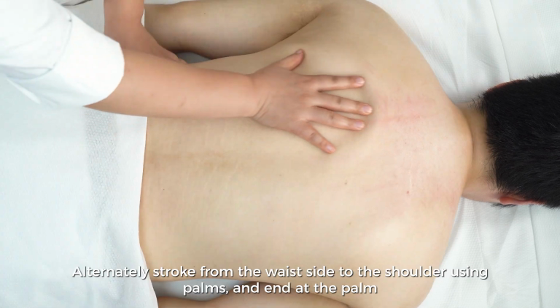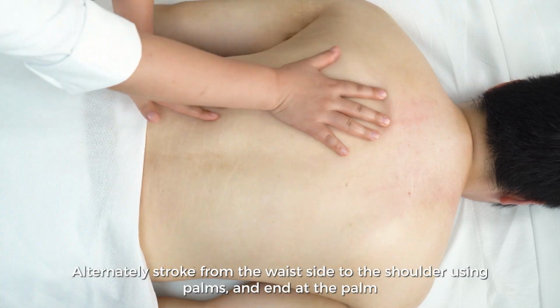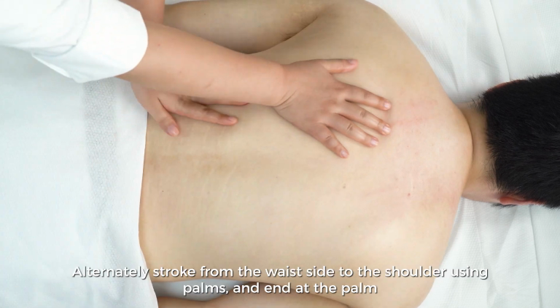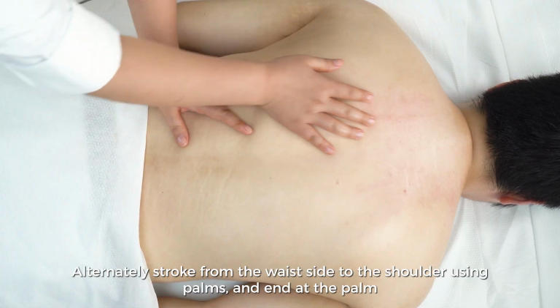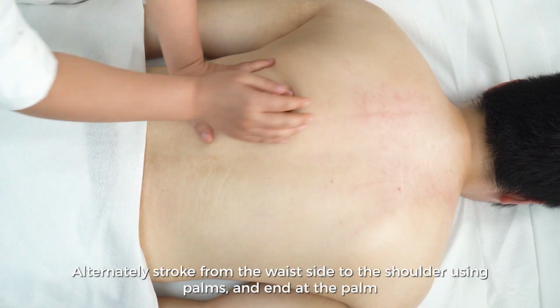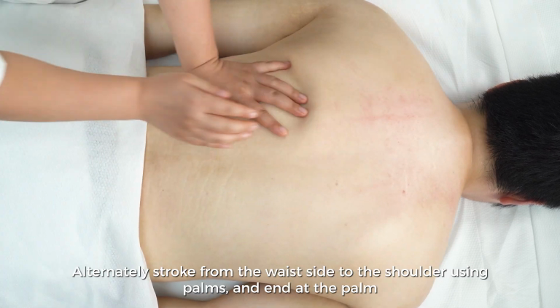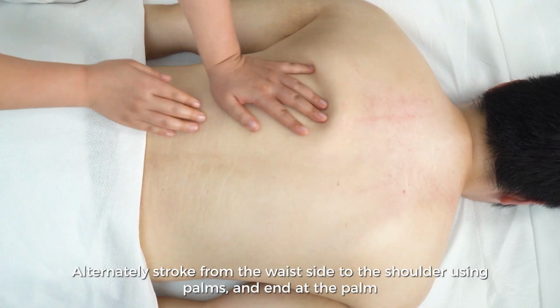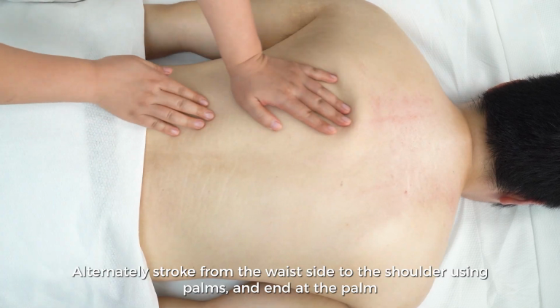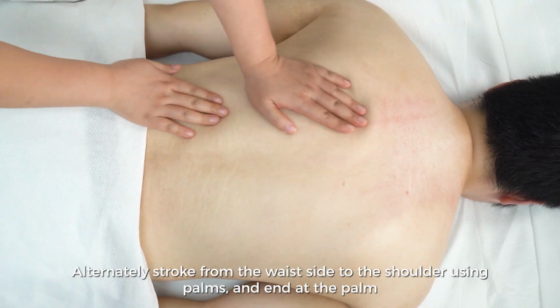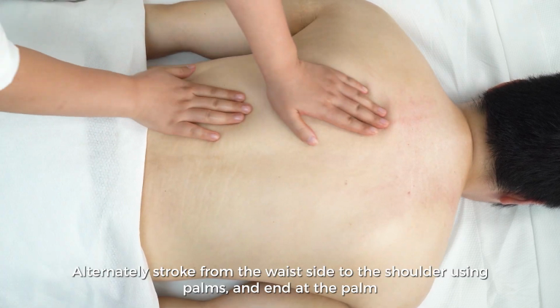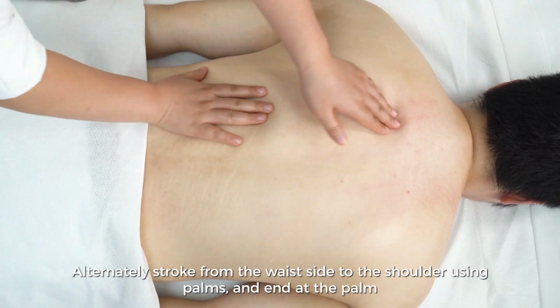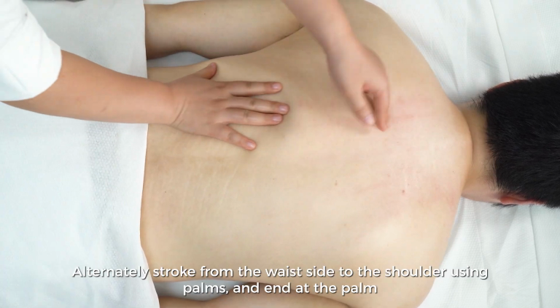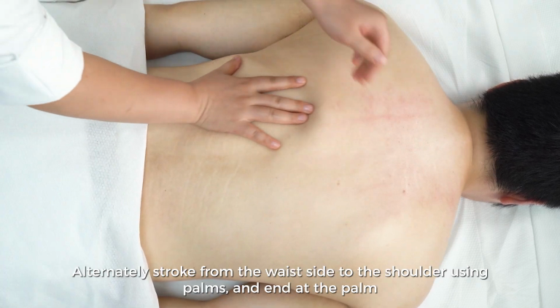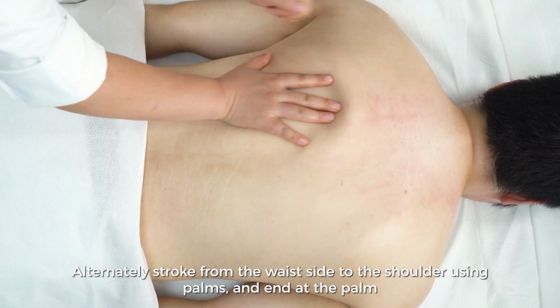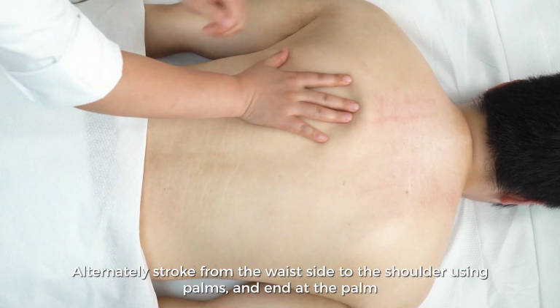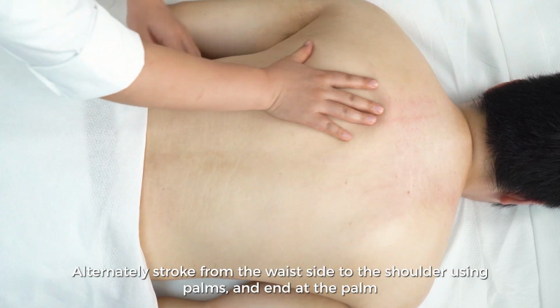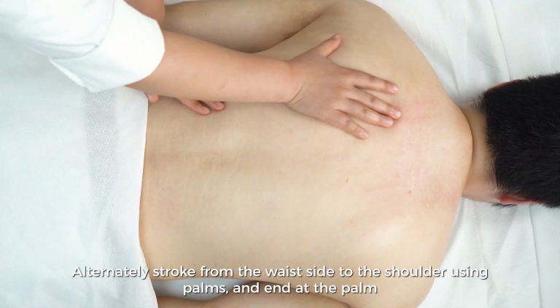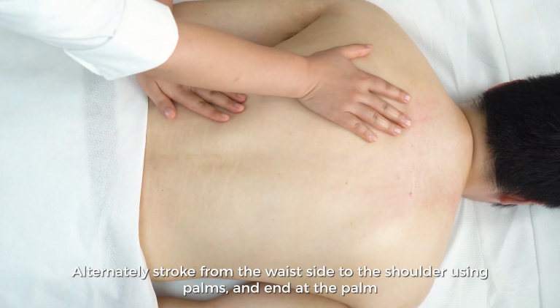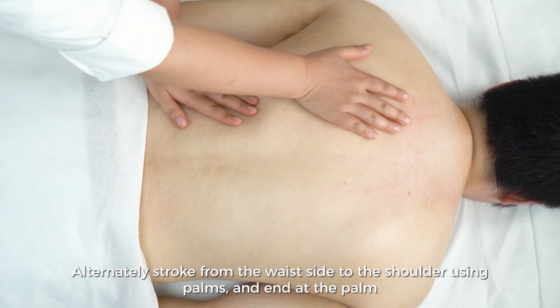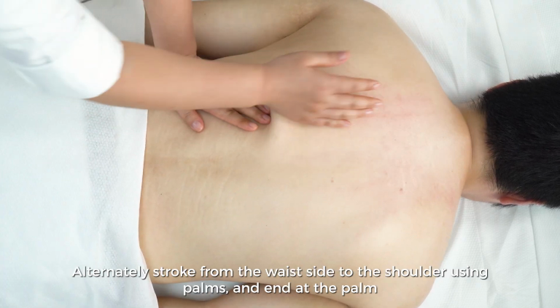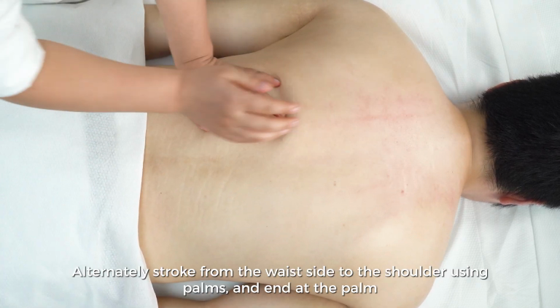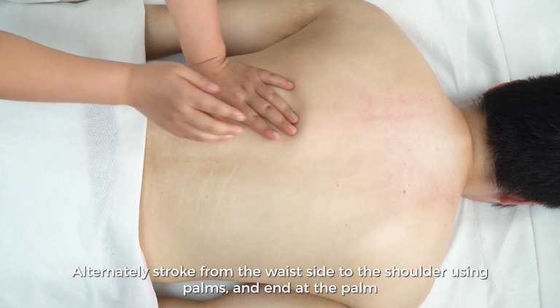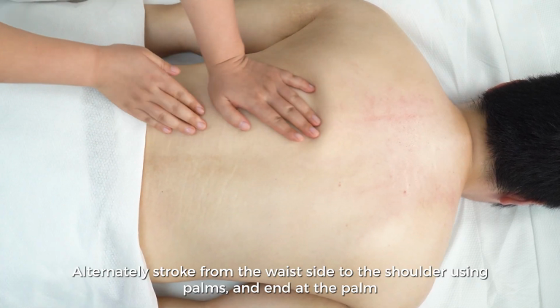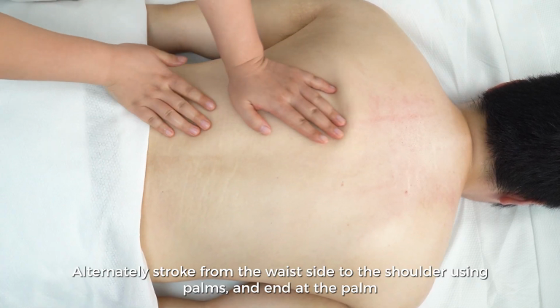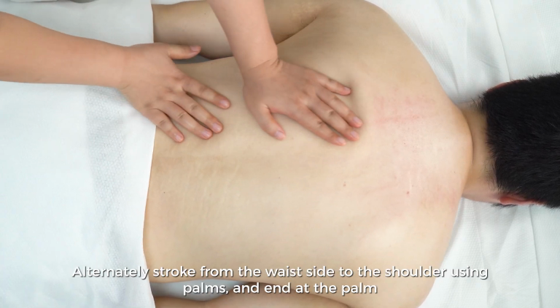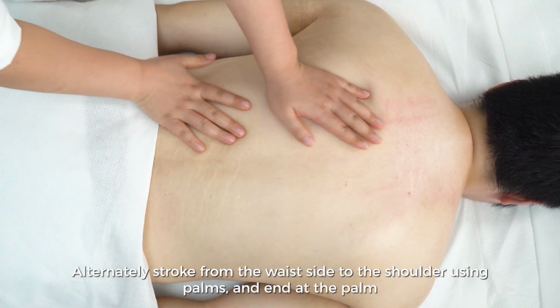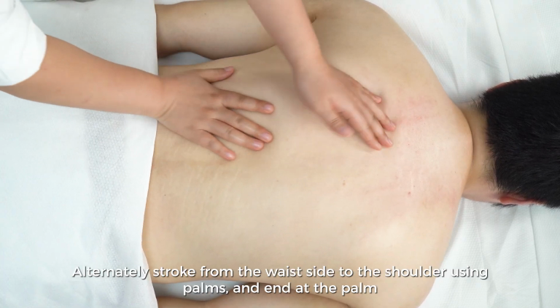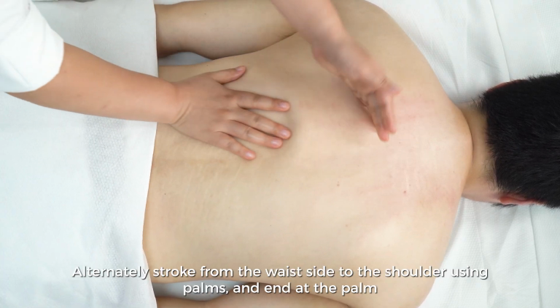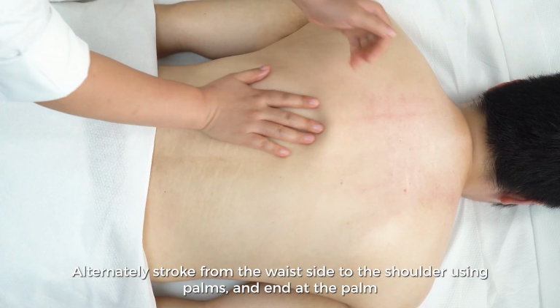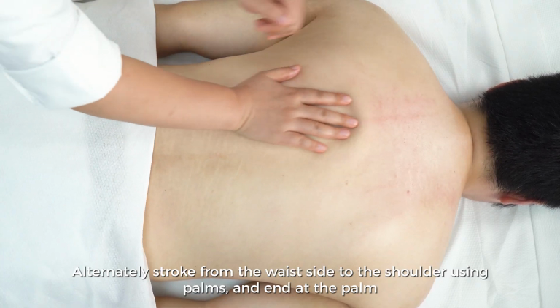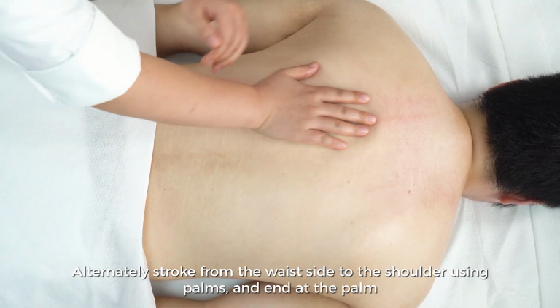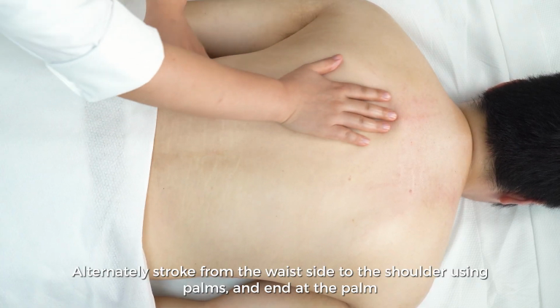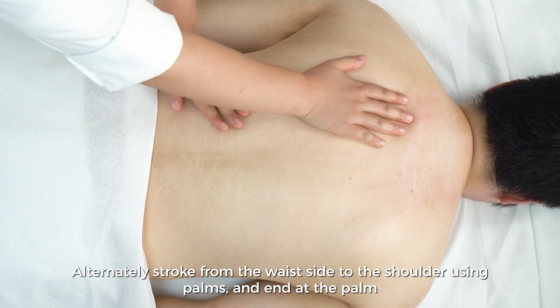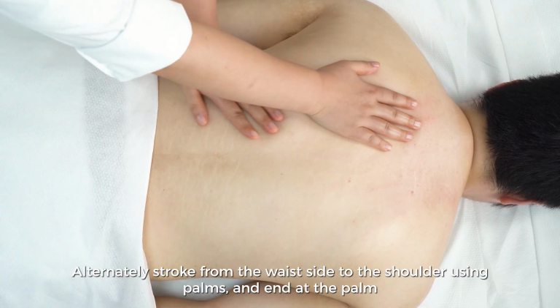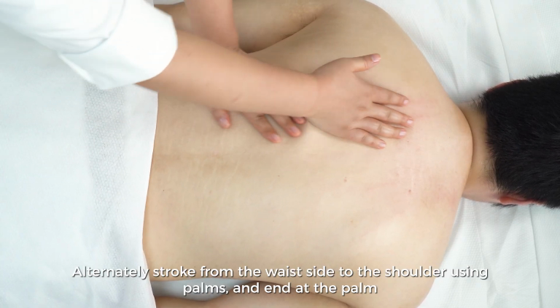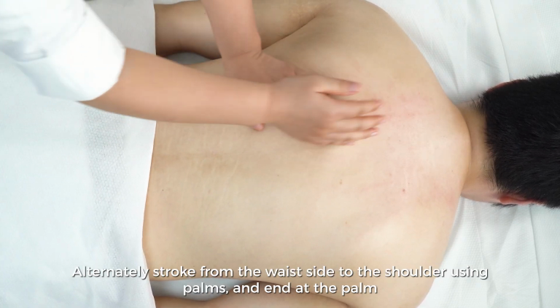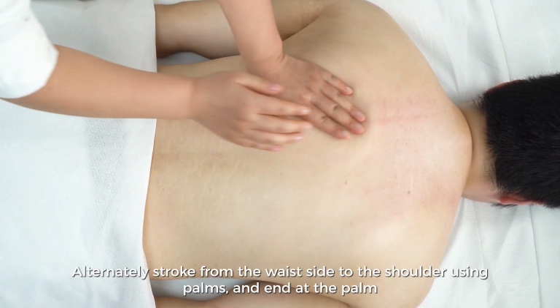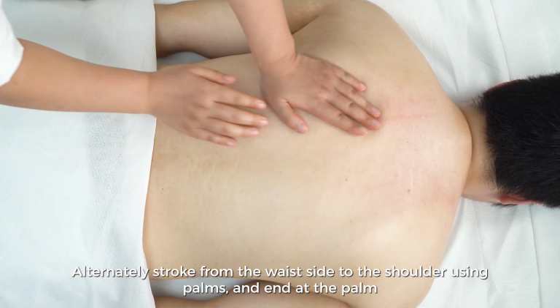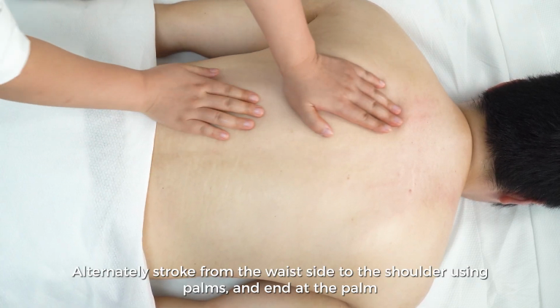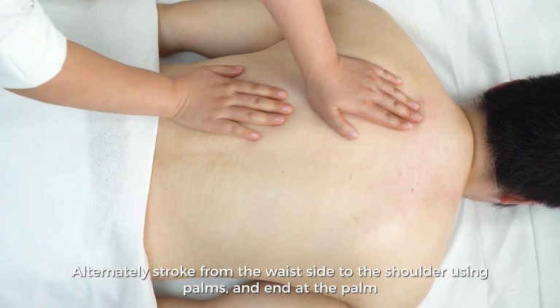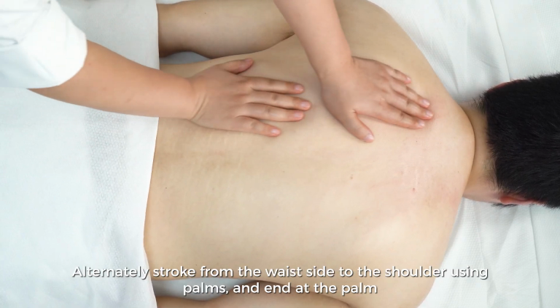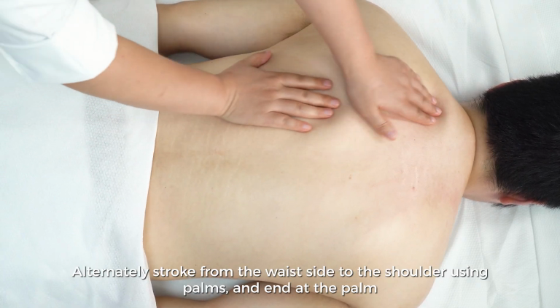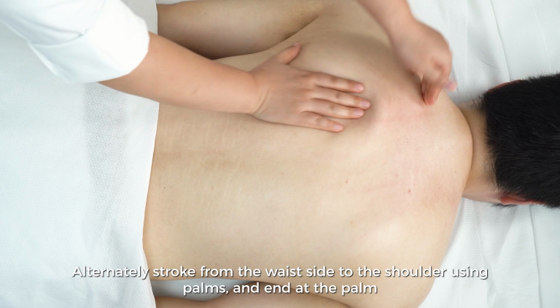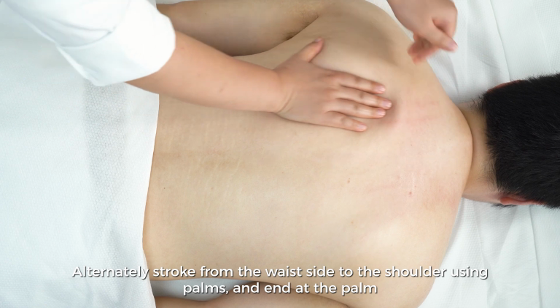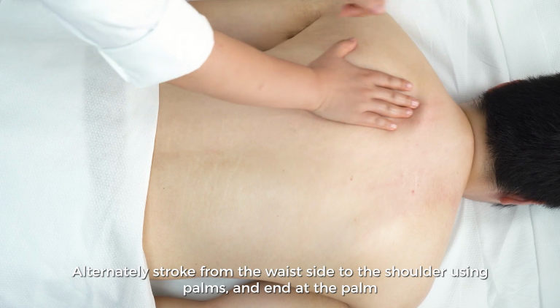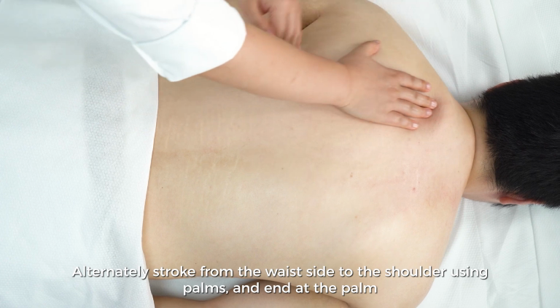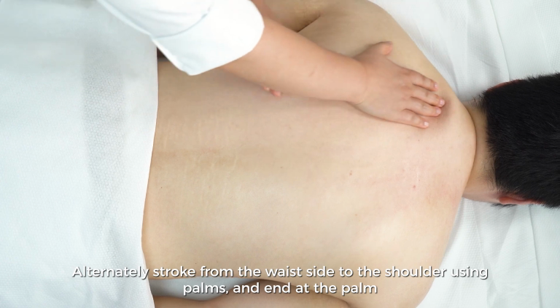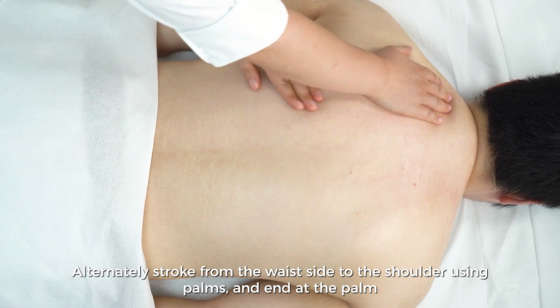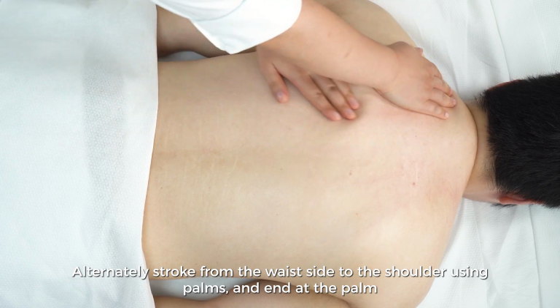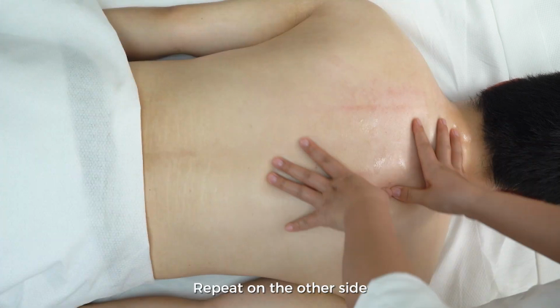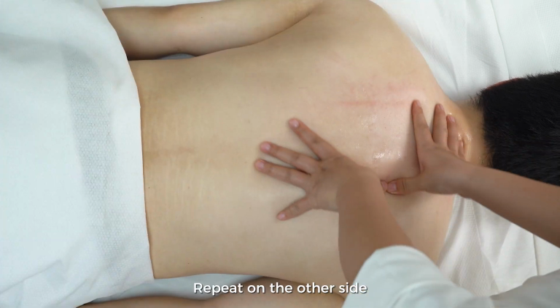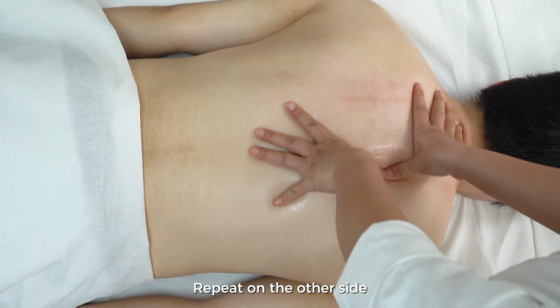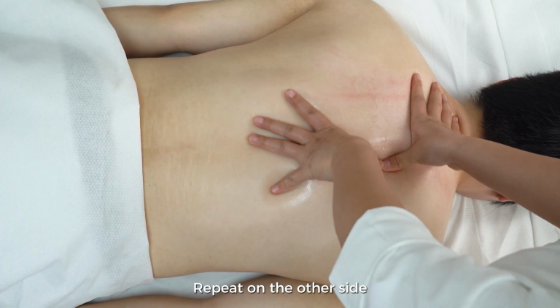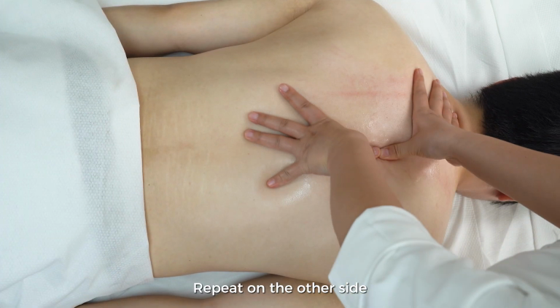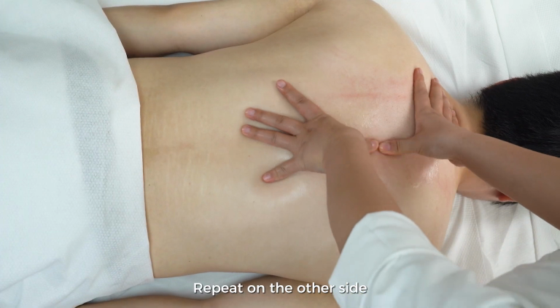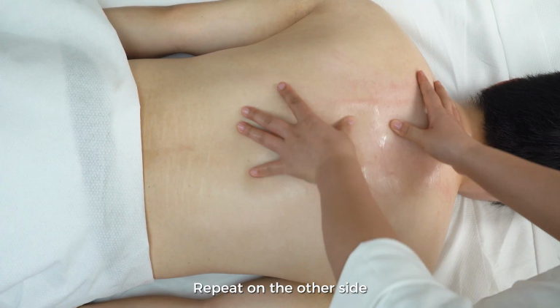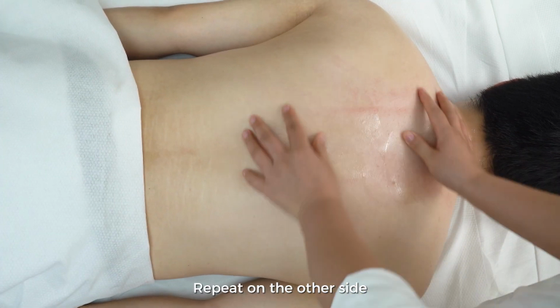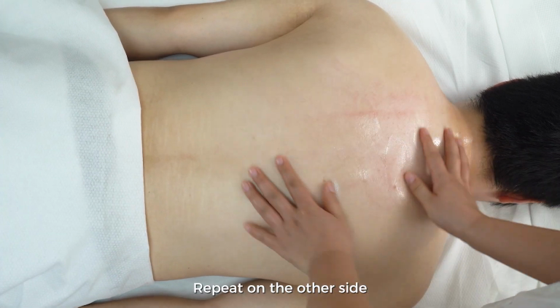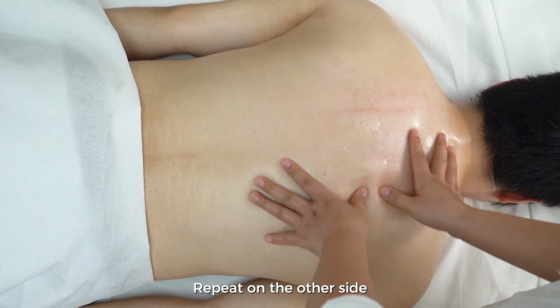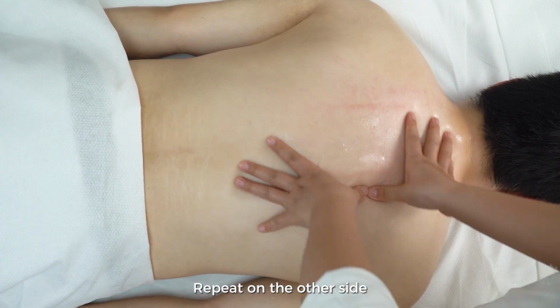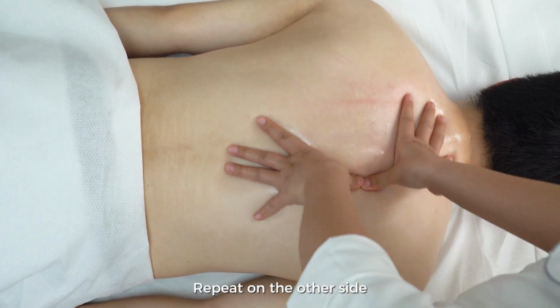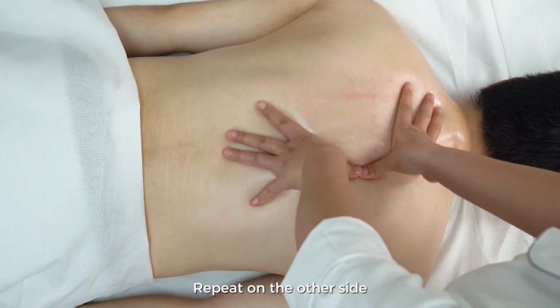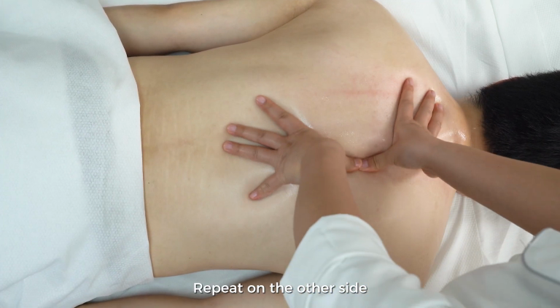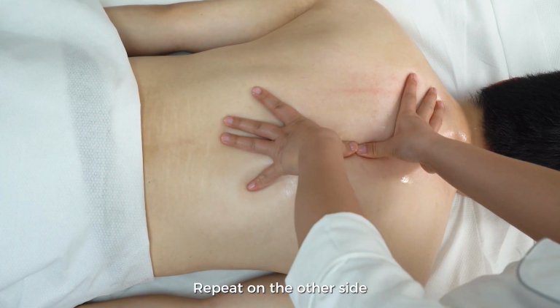Alternately stroke from the waist side to the shoulder using palms, and end at the palm. Repeat on the other side.